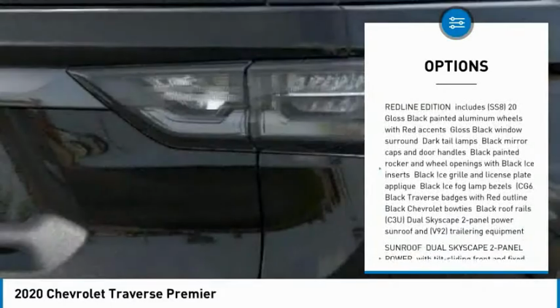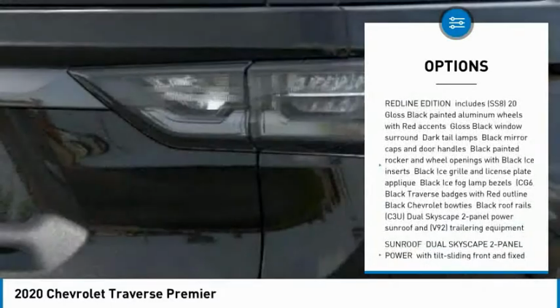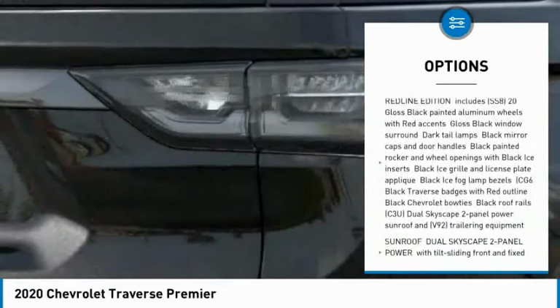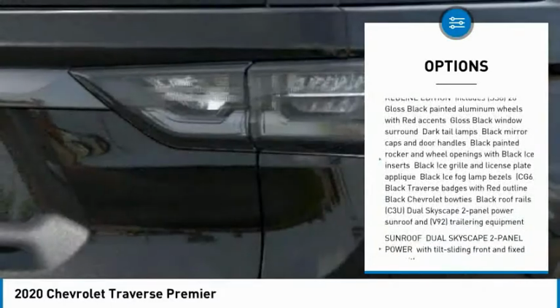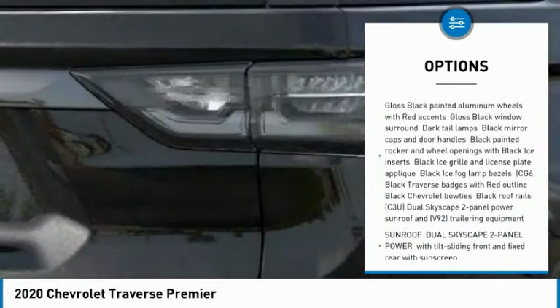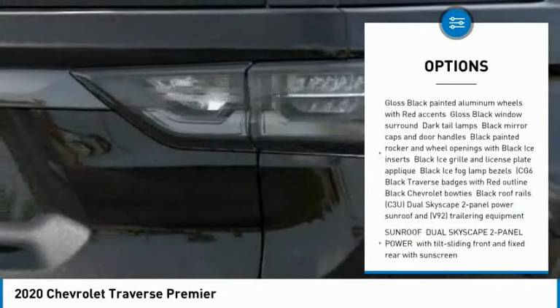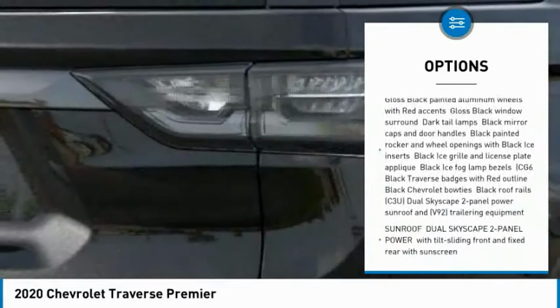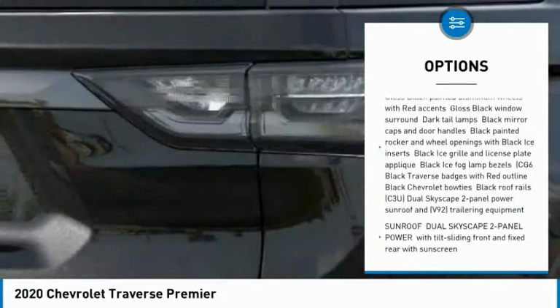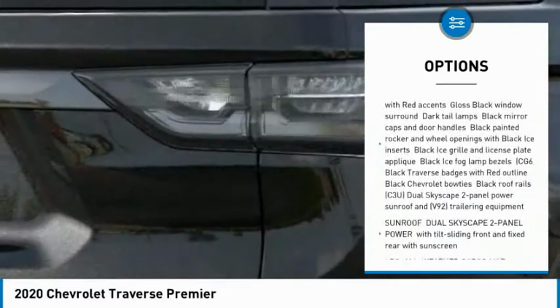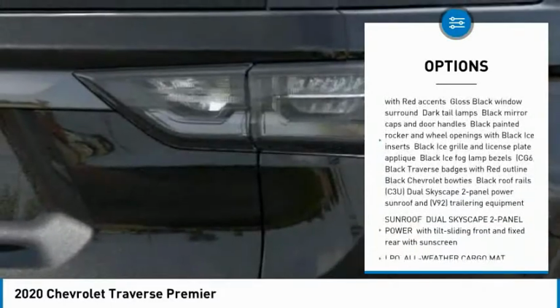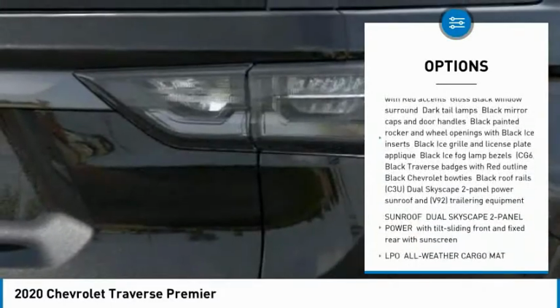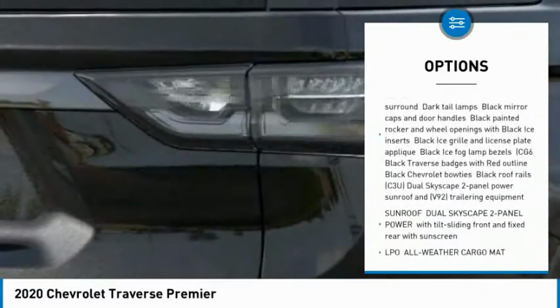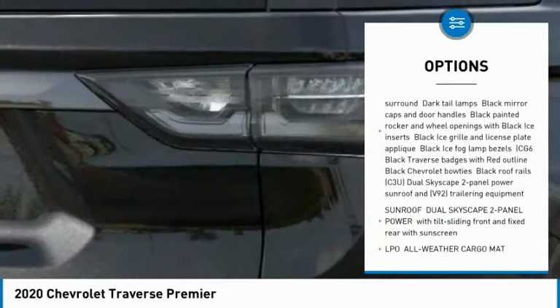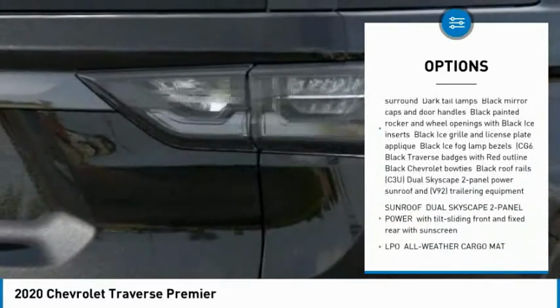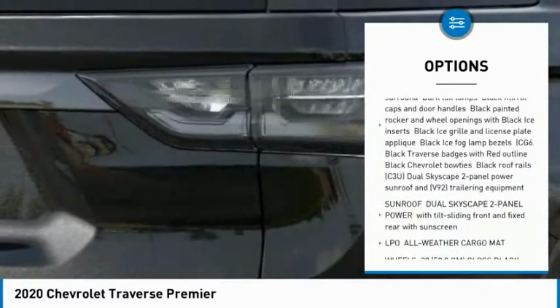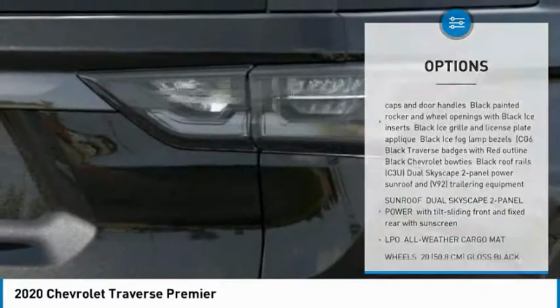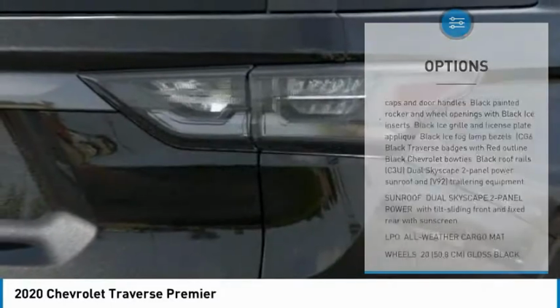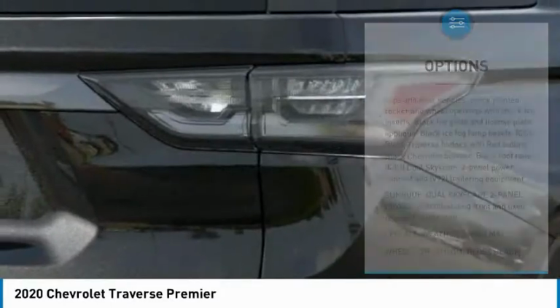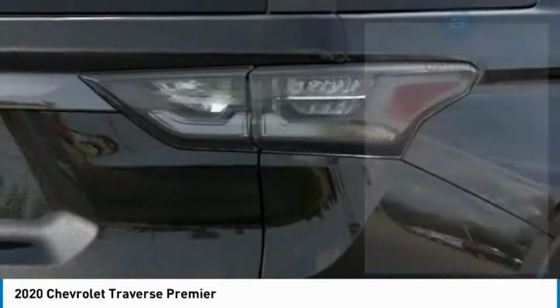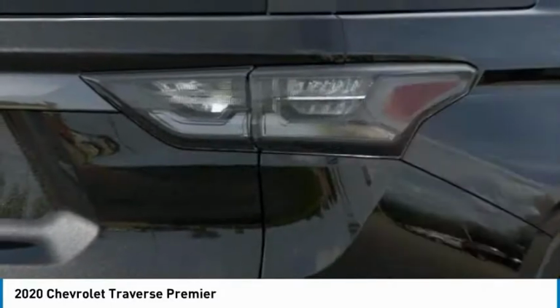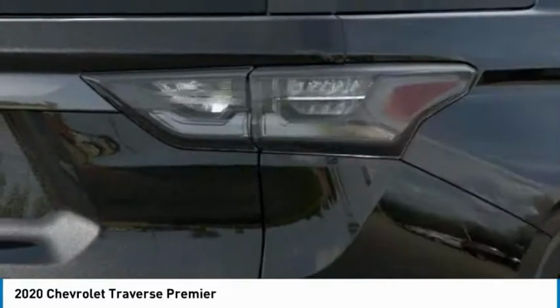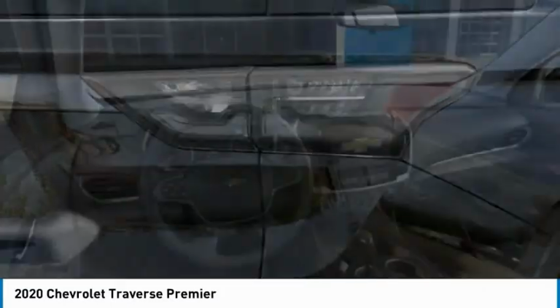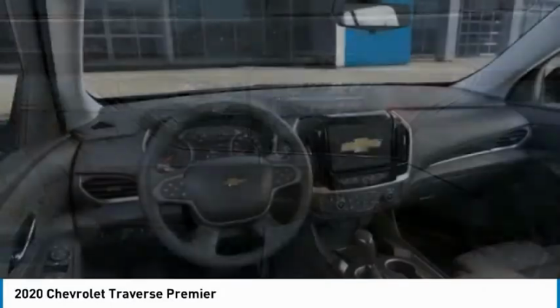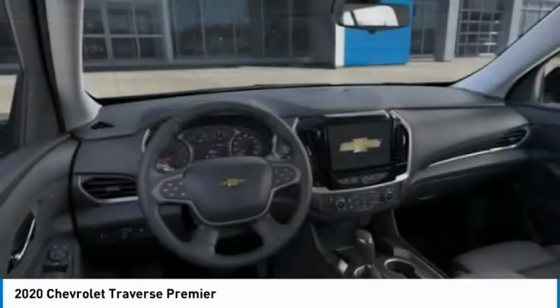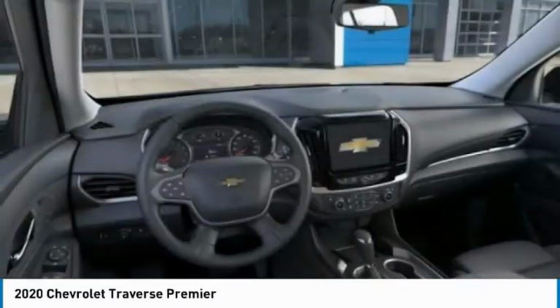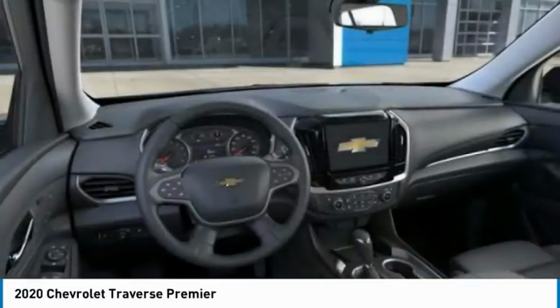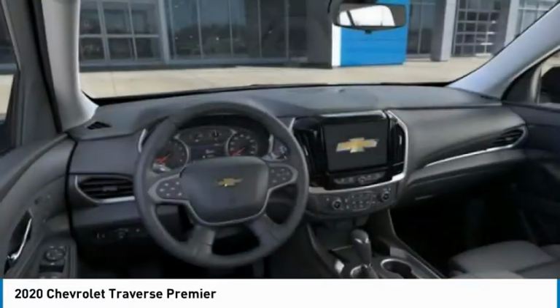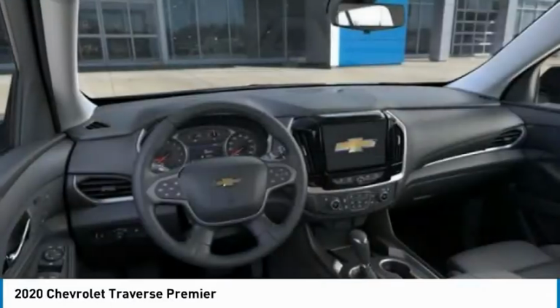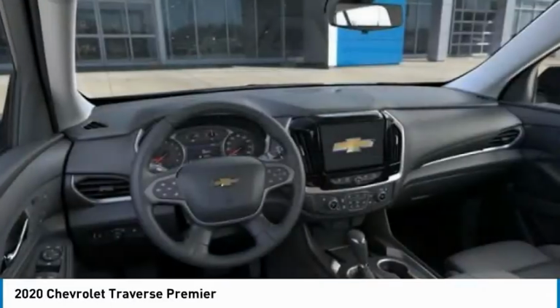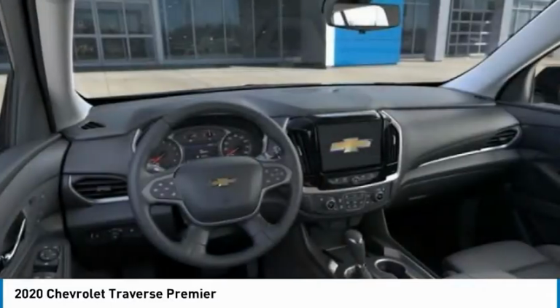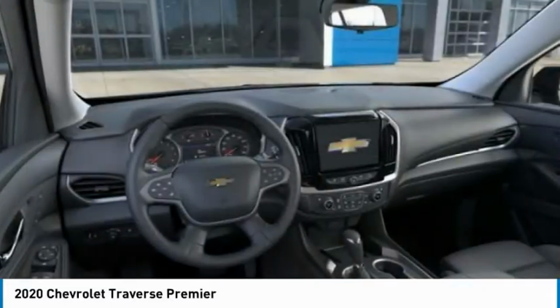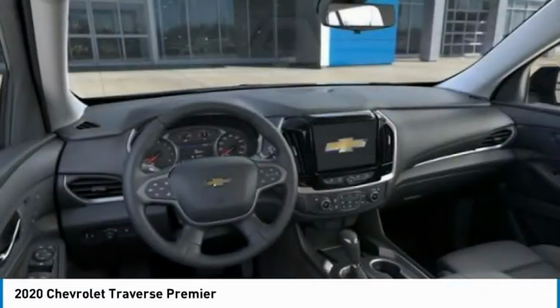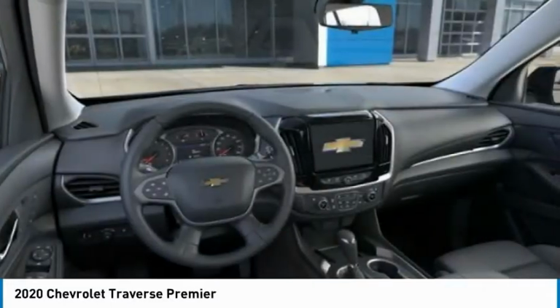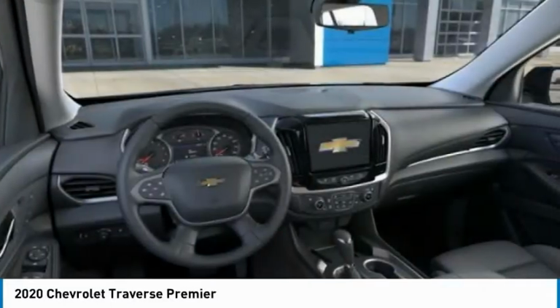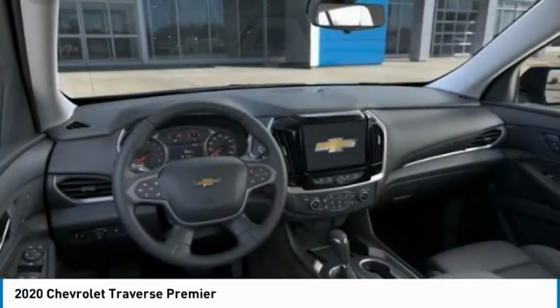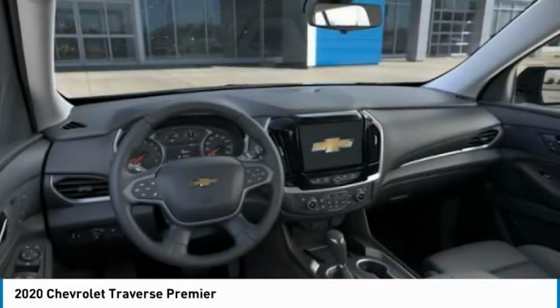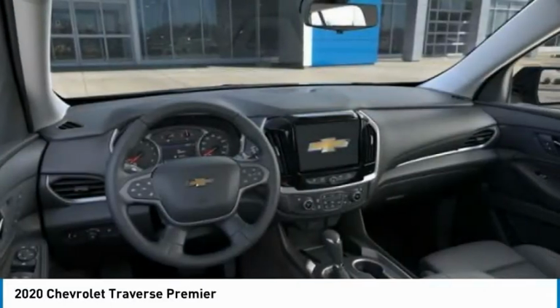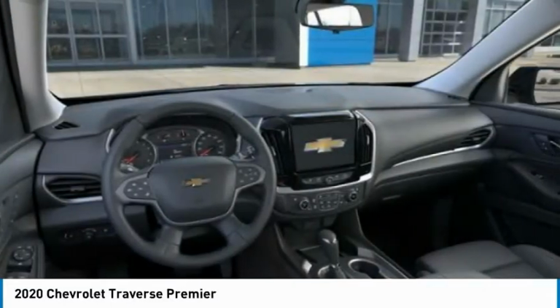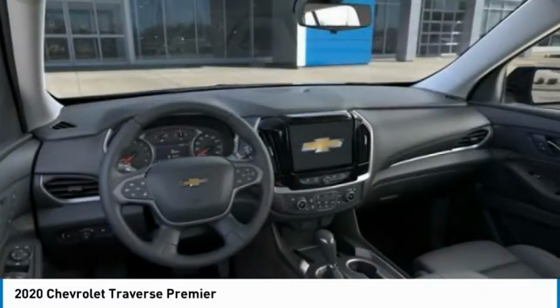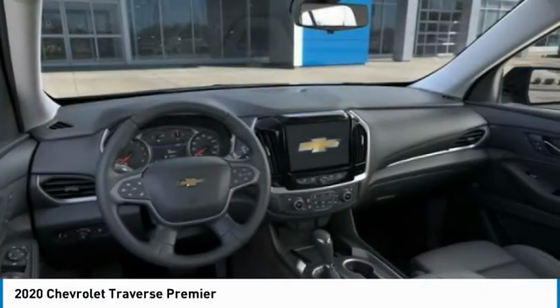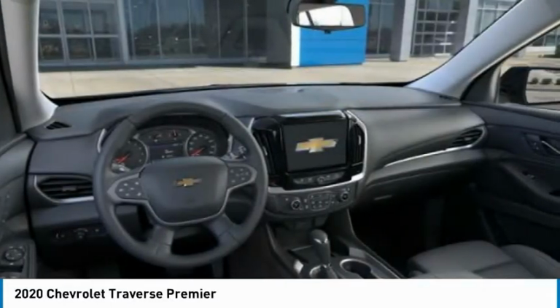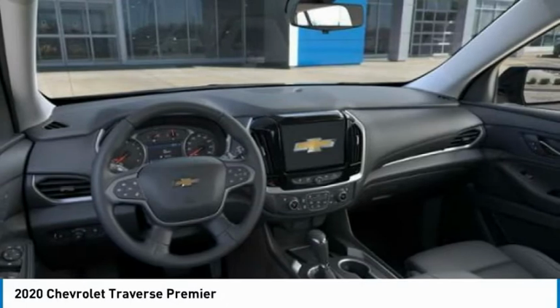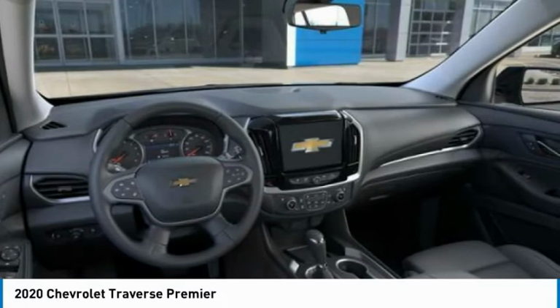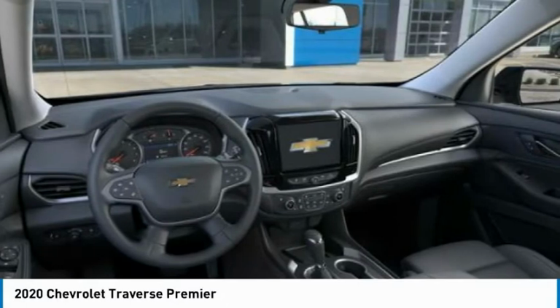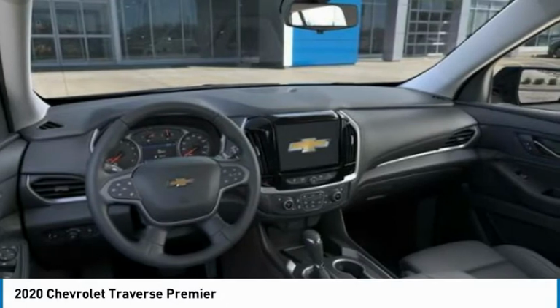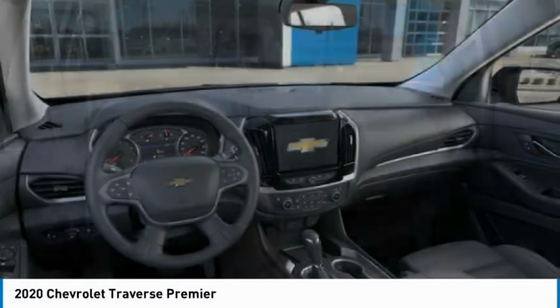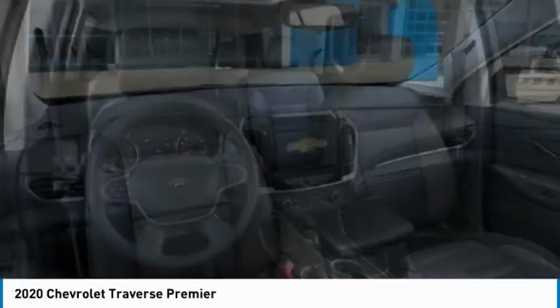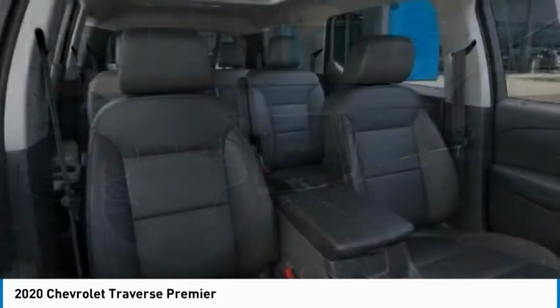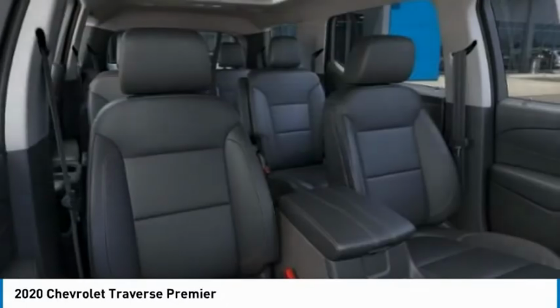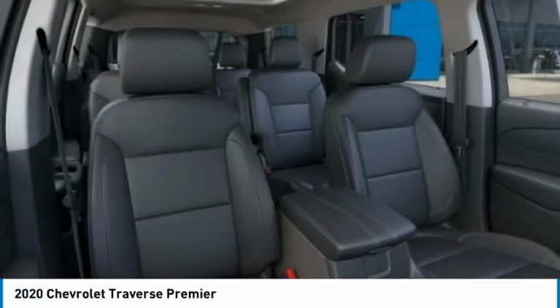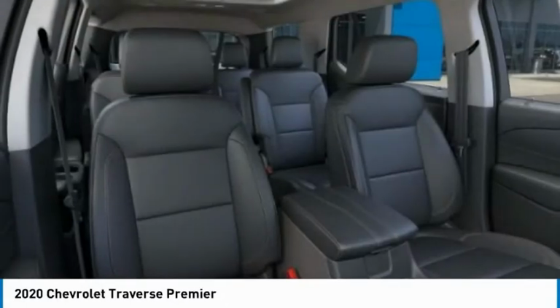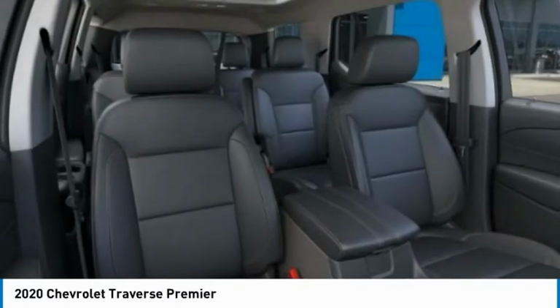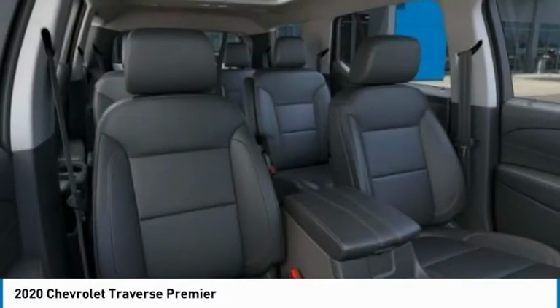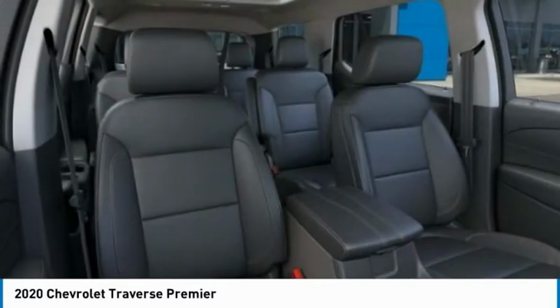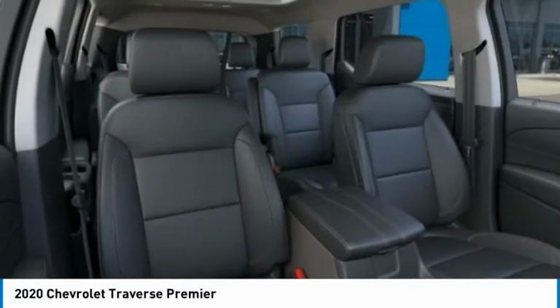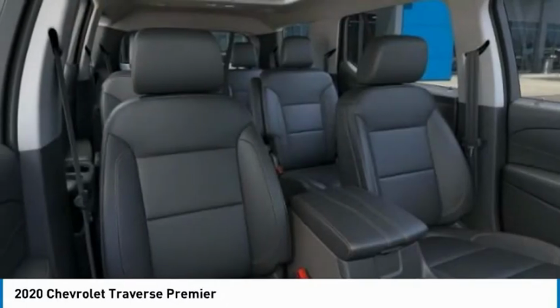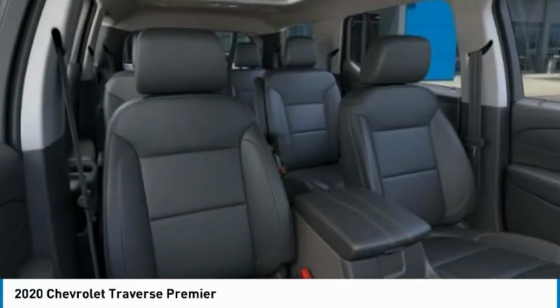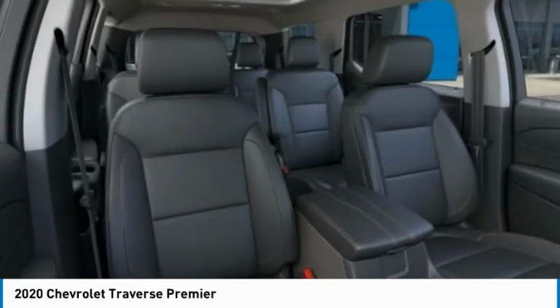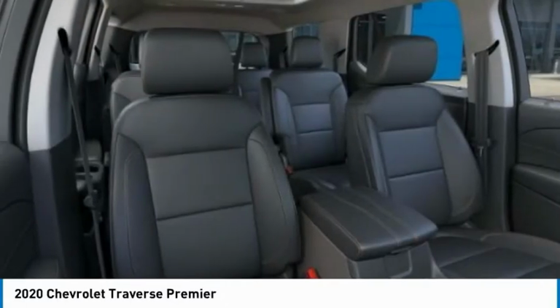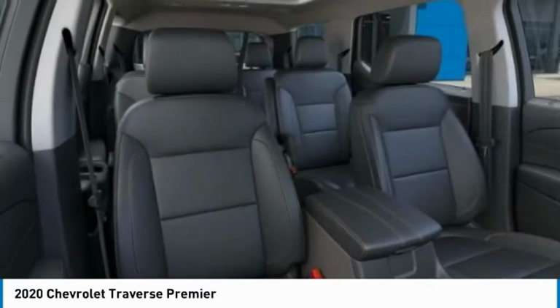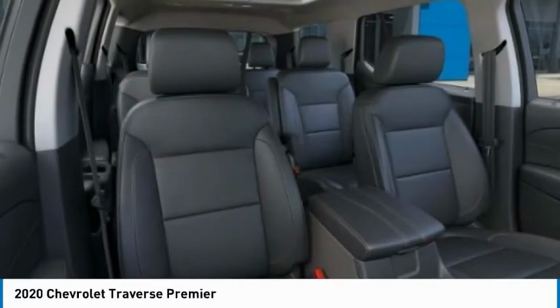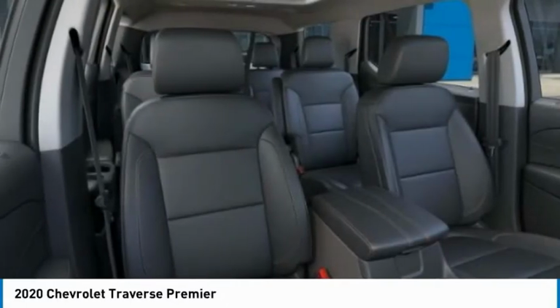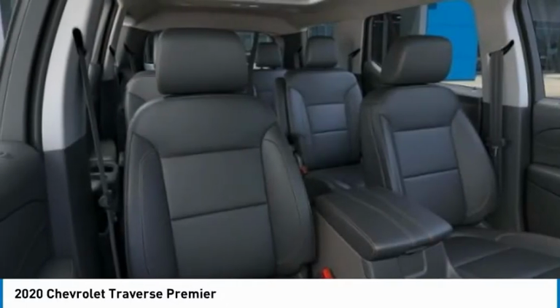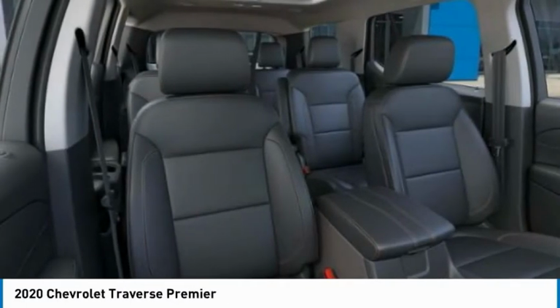Remote engine start, power lift gate, traction control, stability control. Your new ride is just a phone call away.